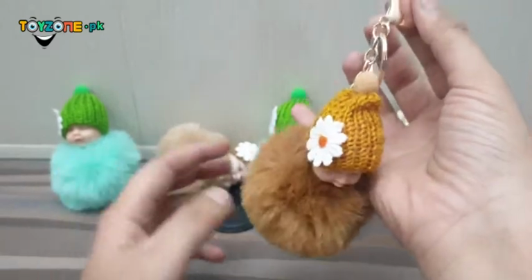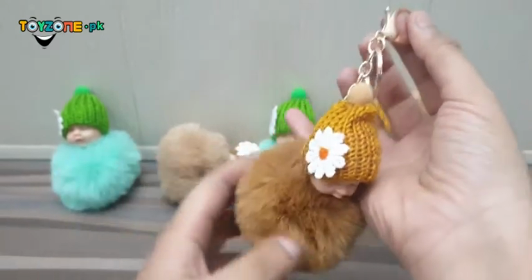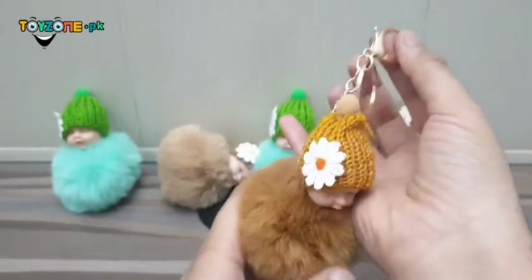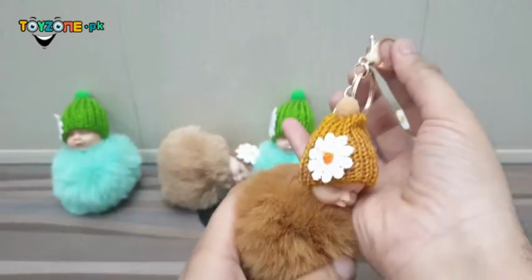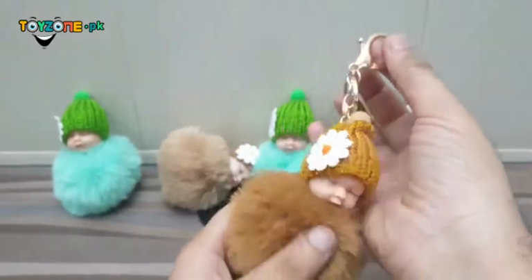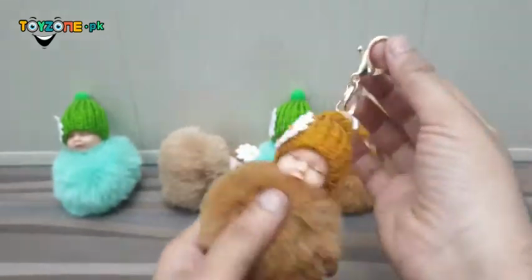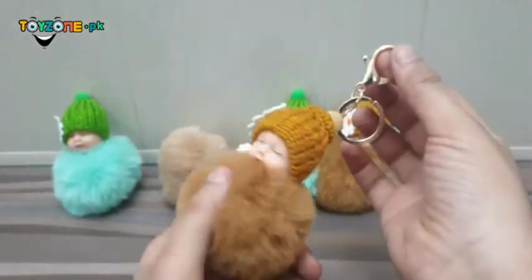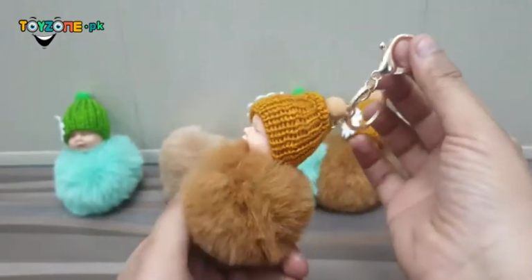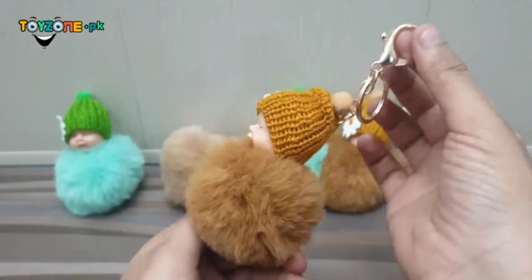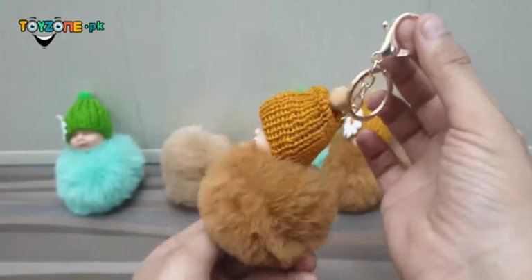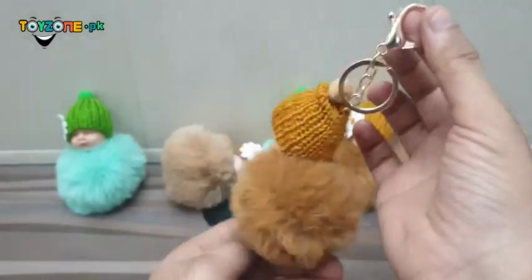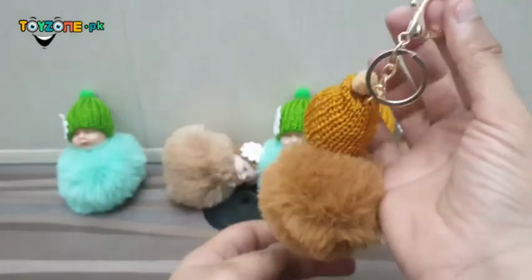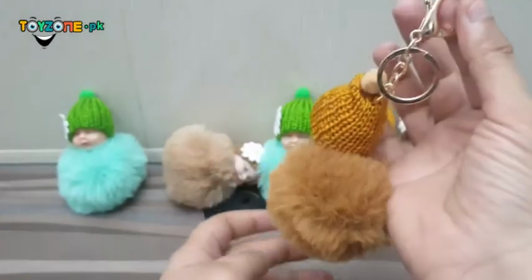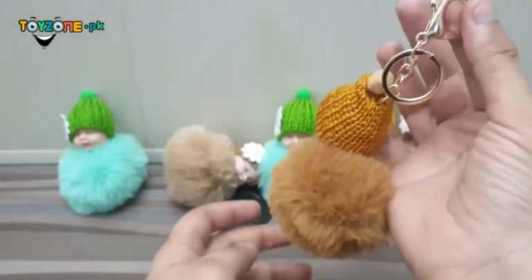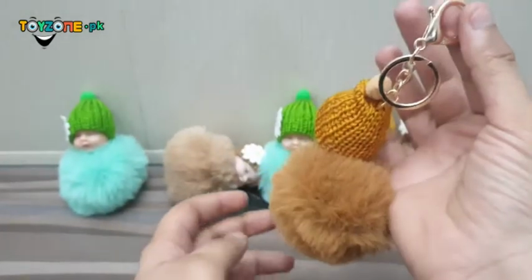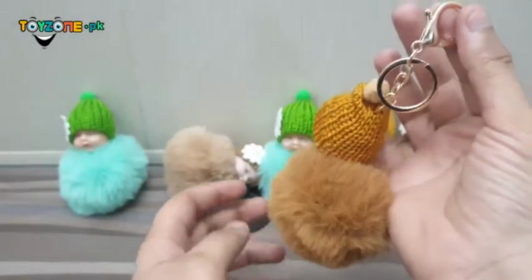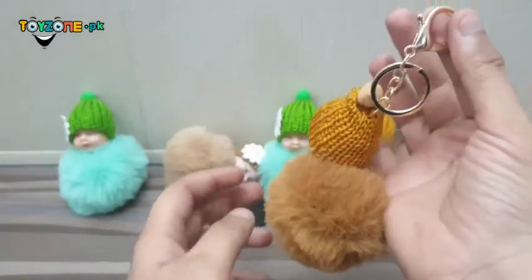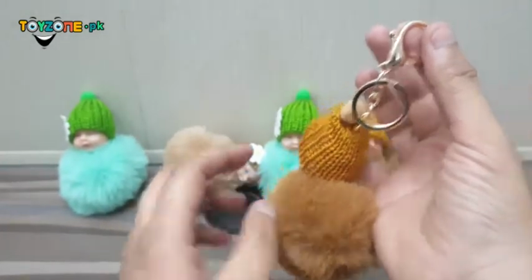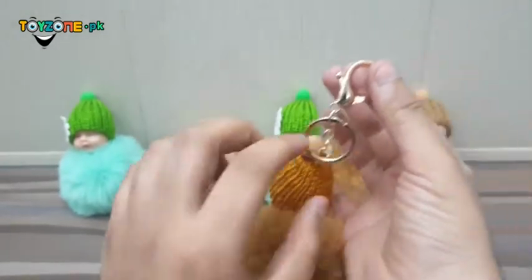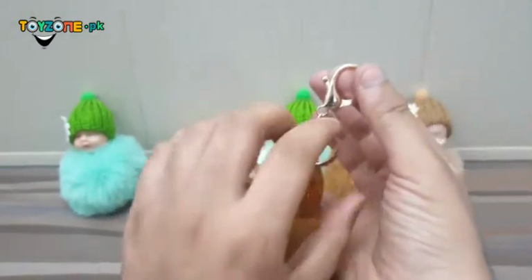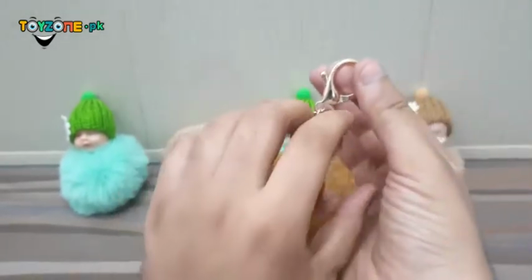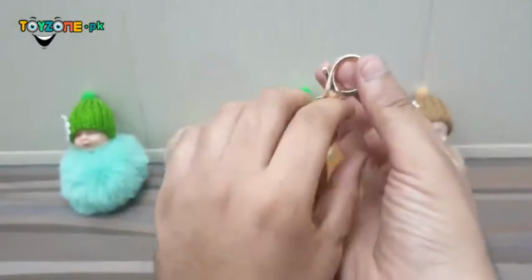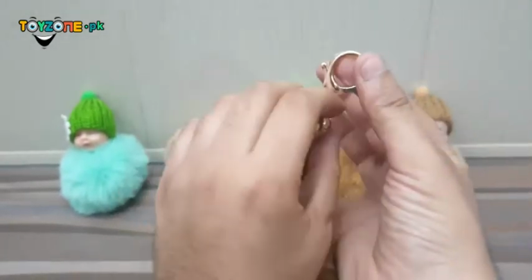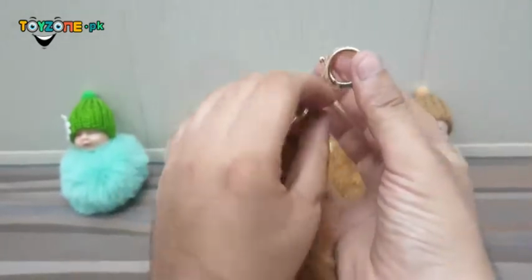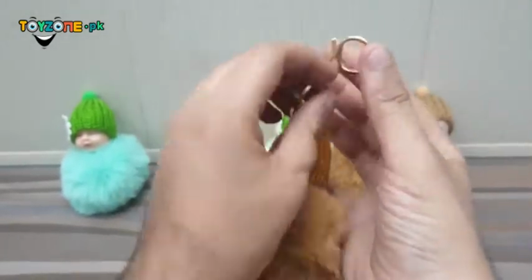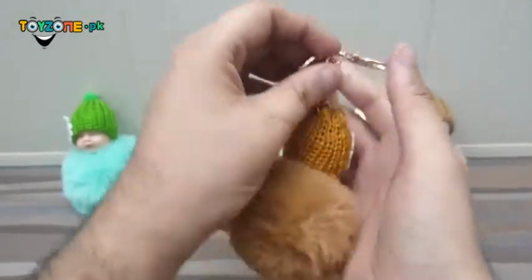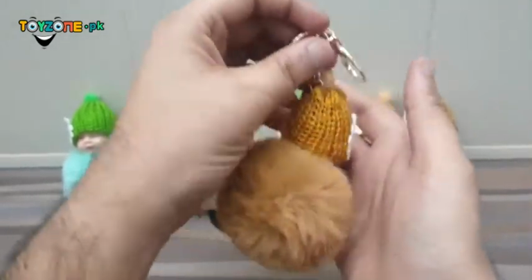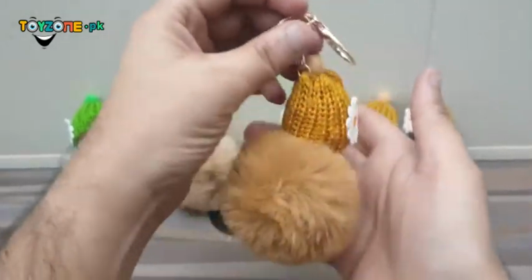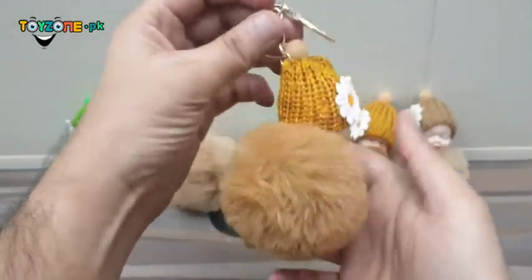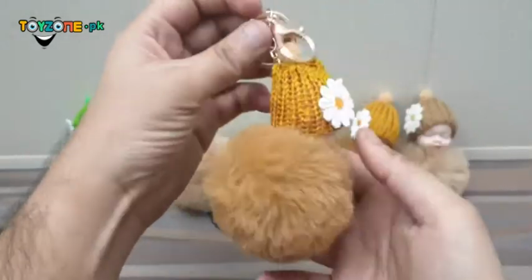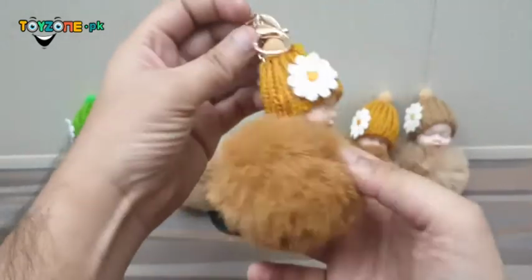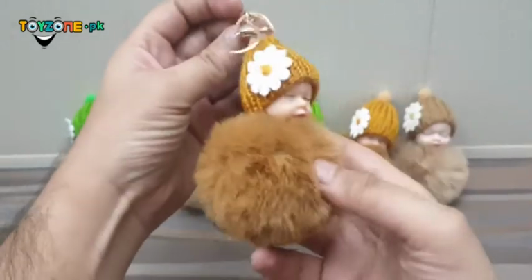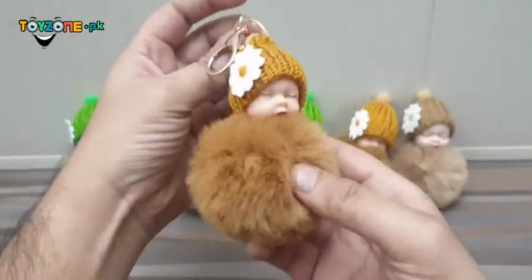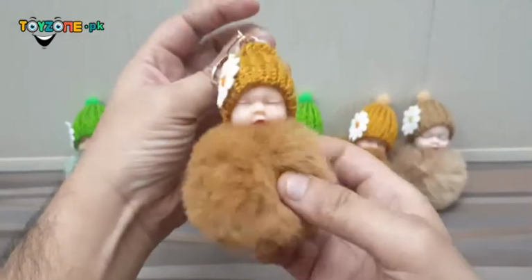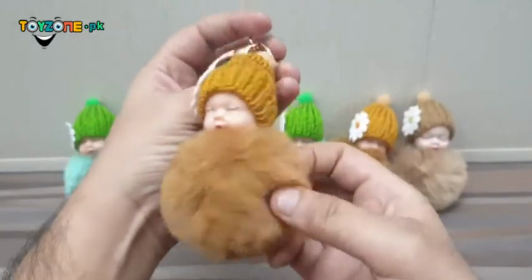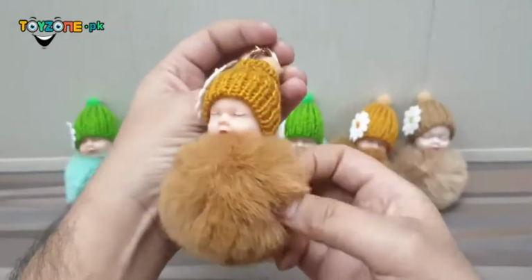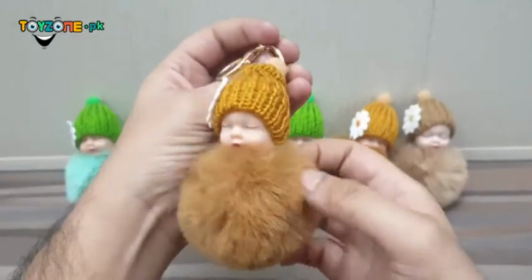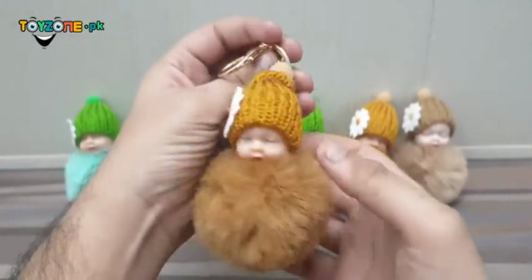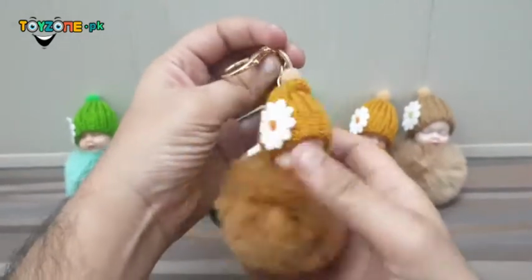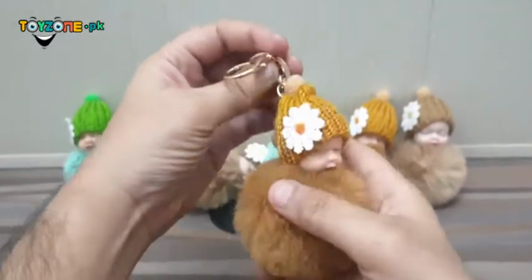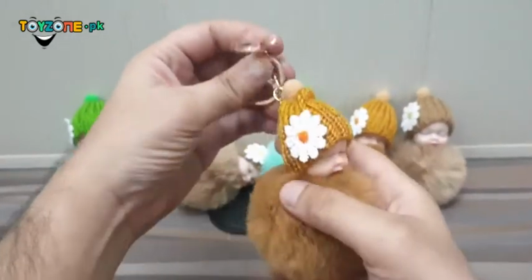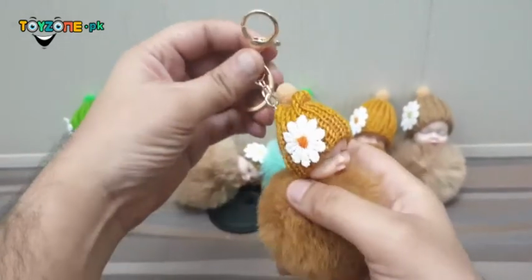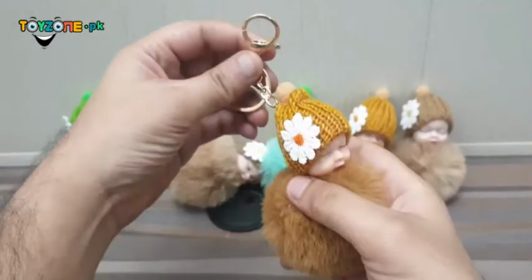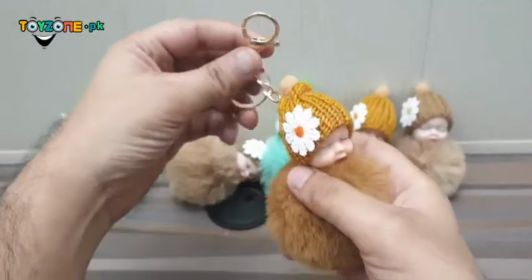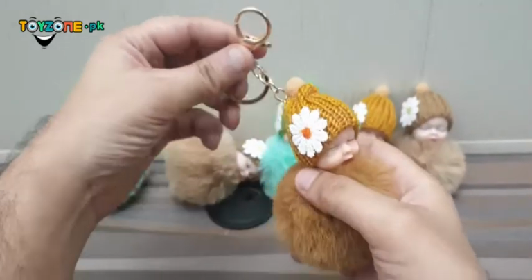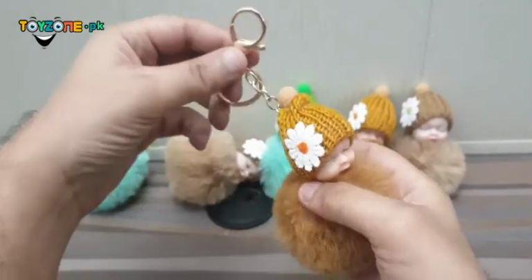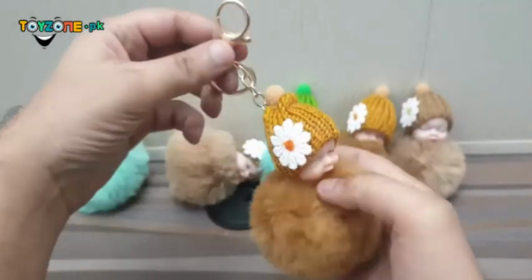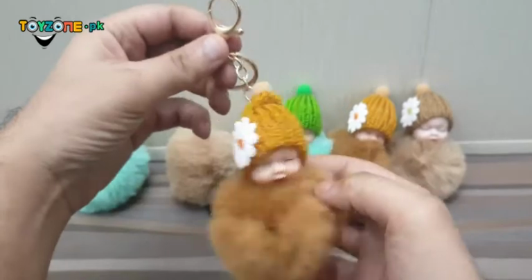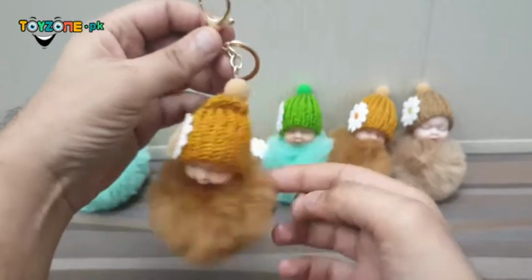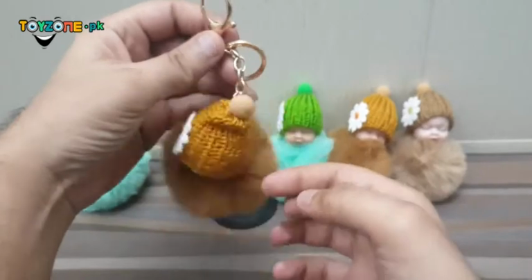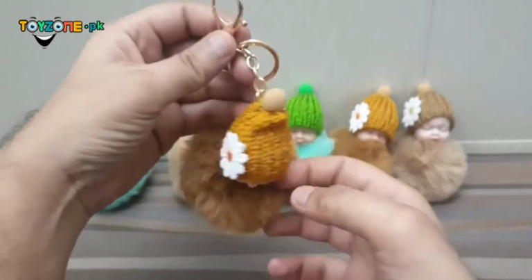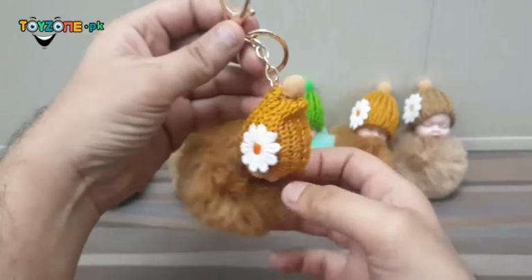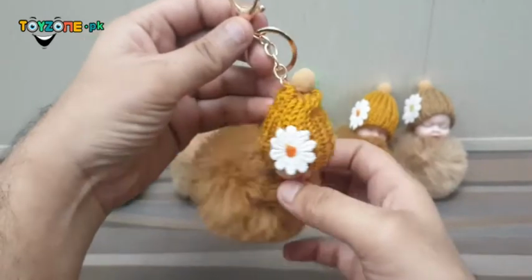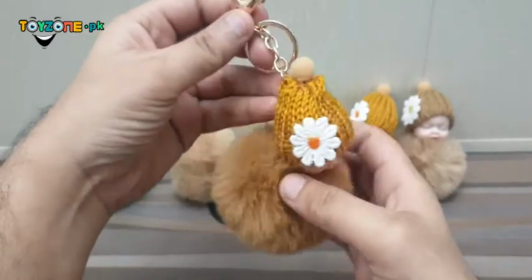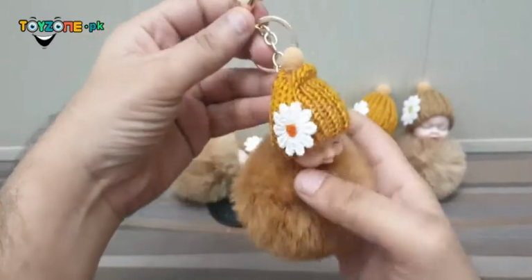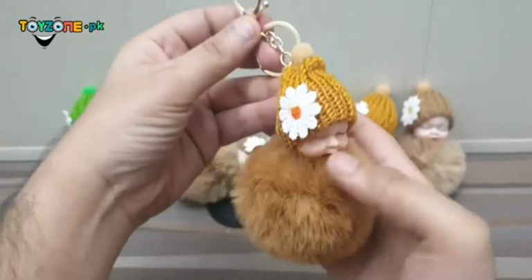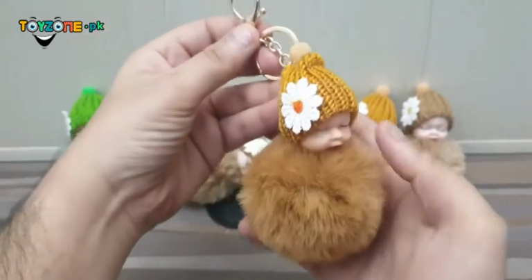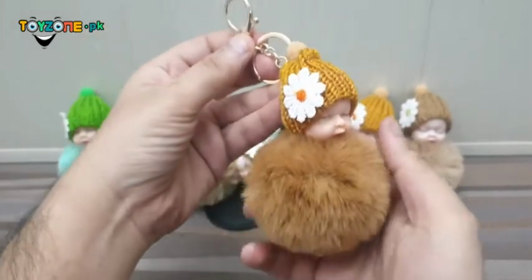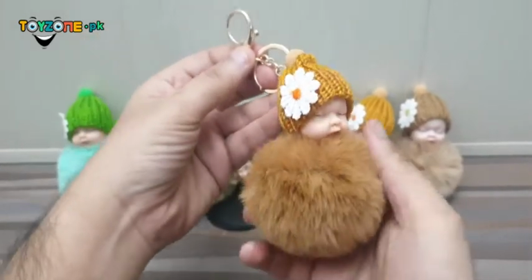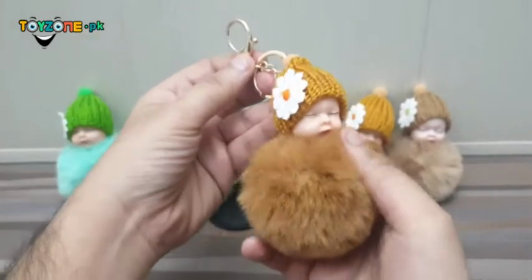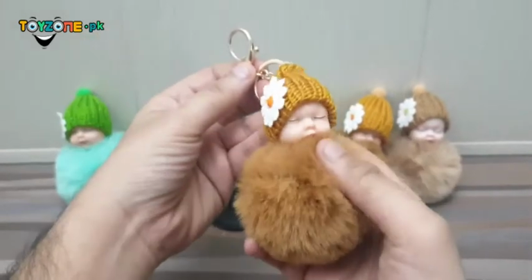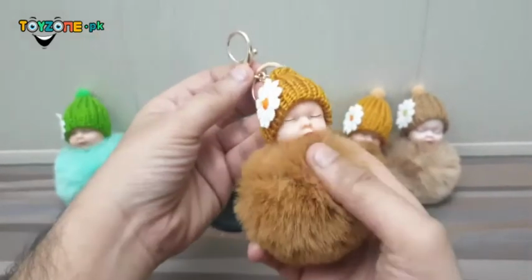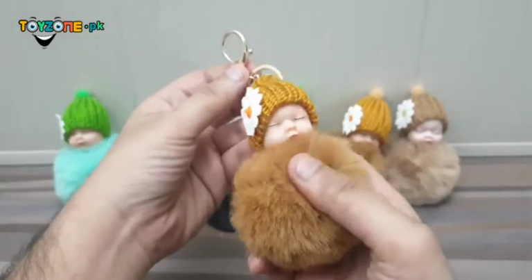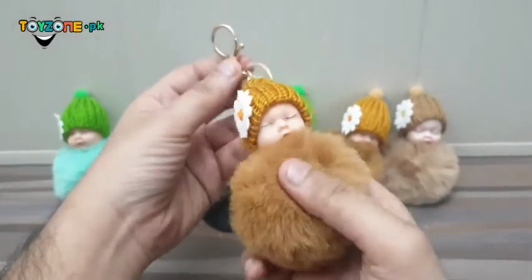You can hang it with your bags. Plus, you can make it your keychain daily driver.